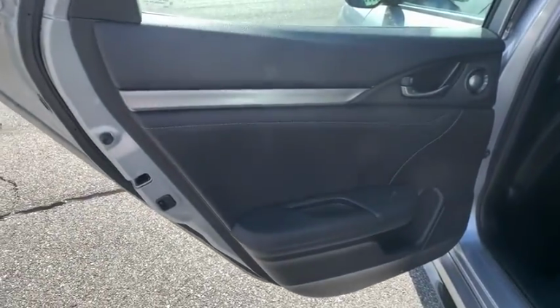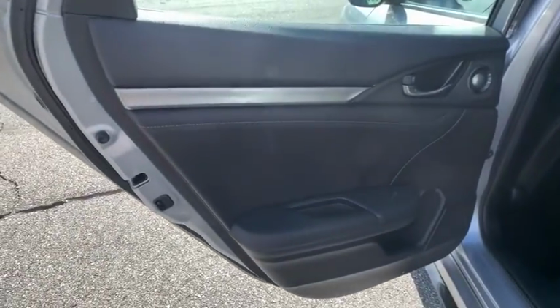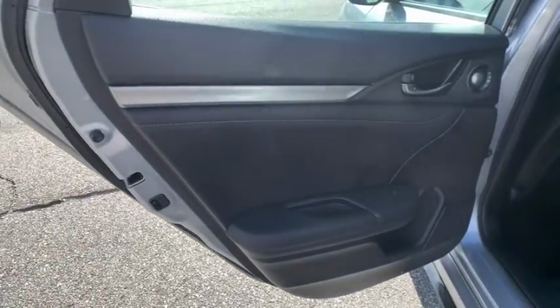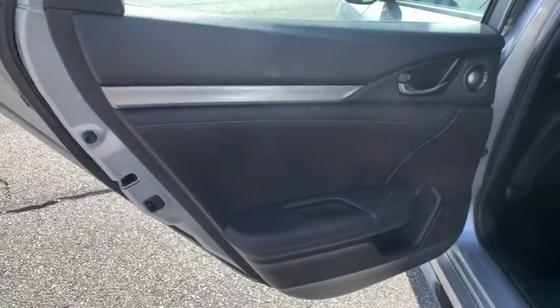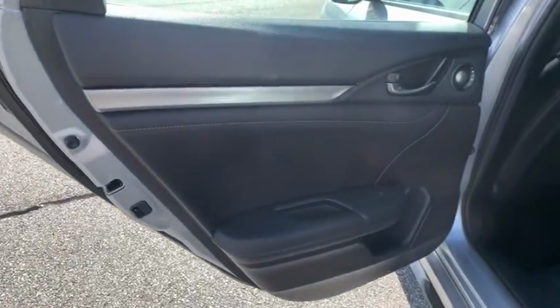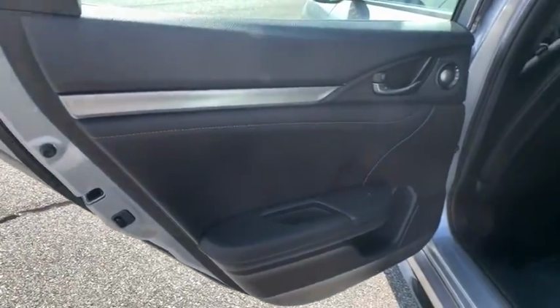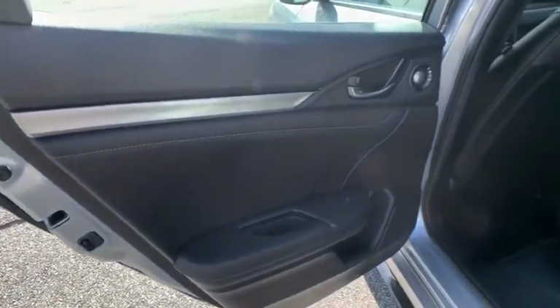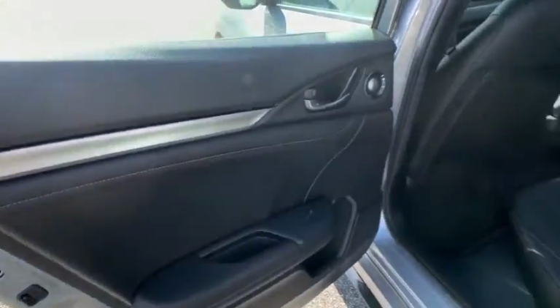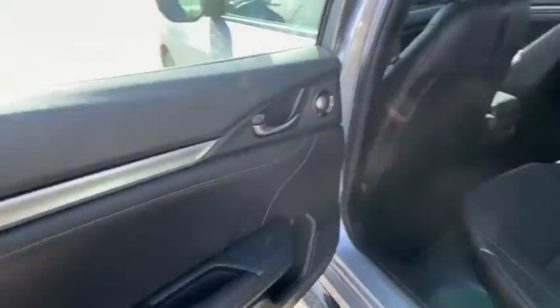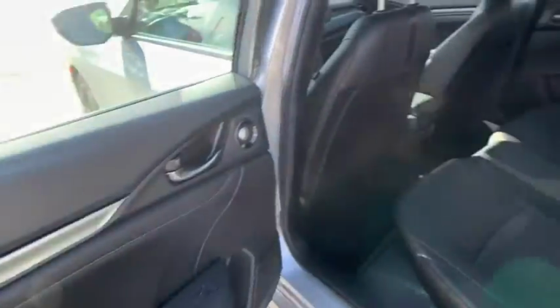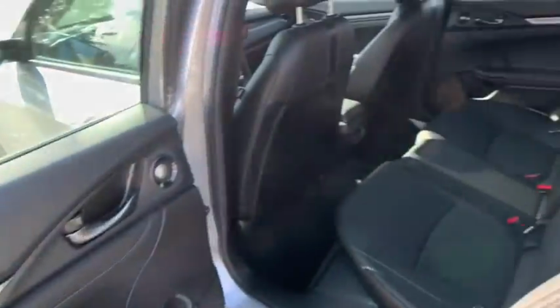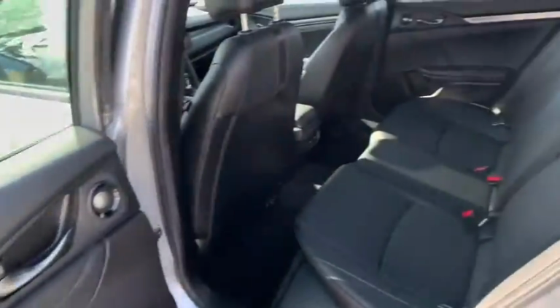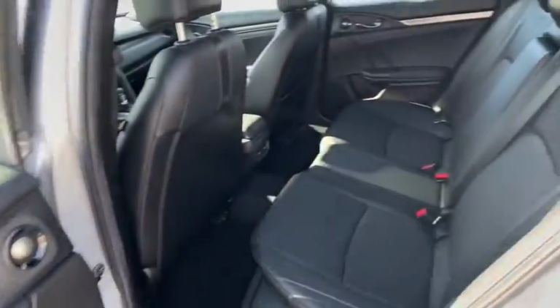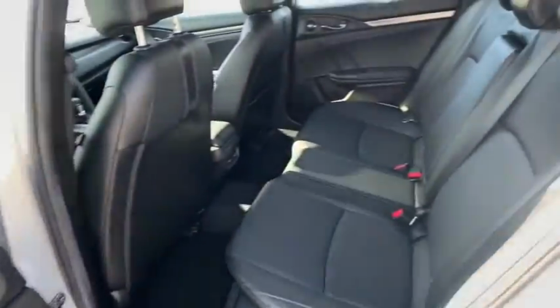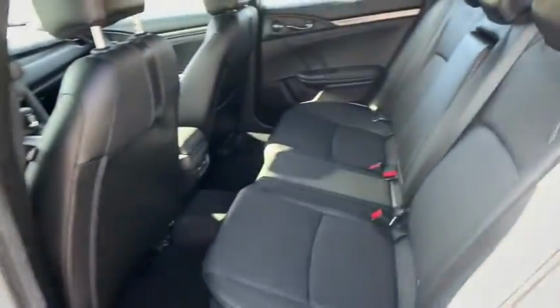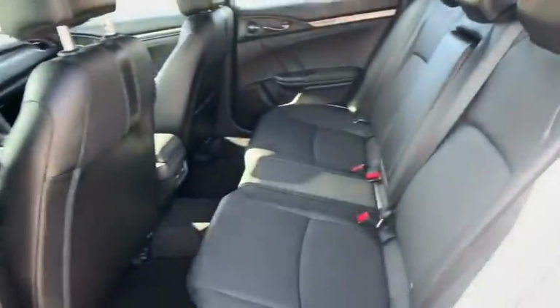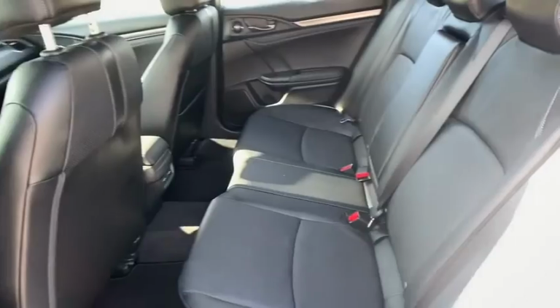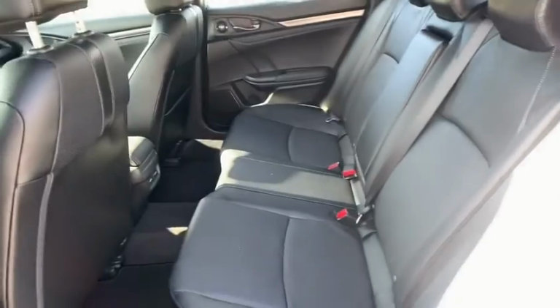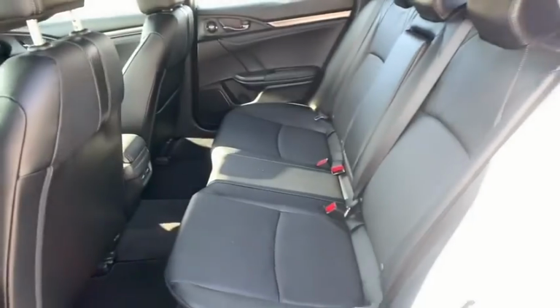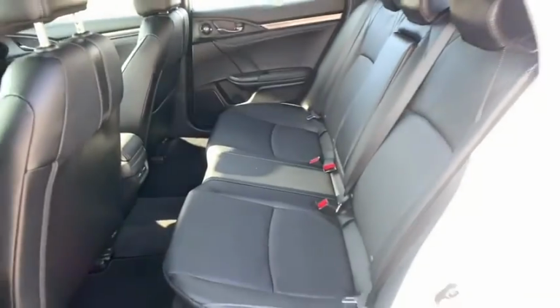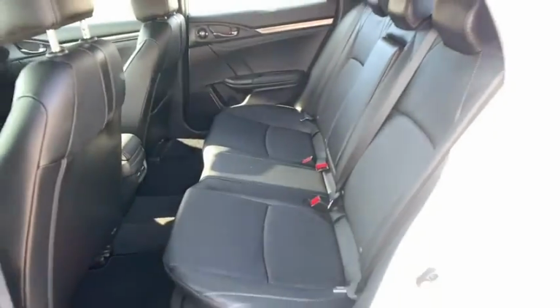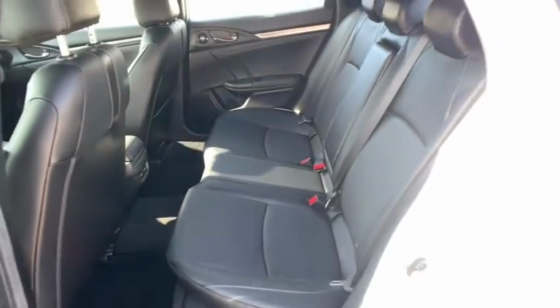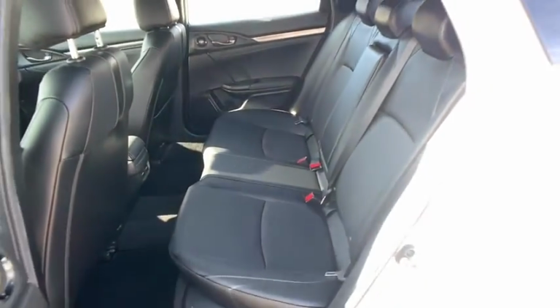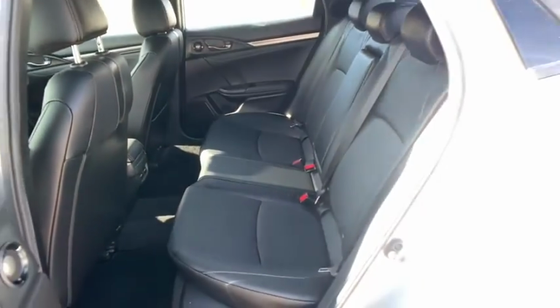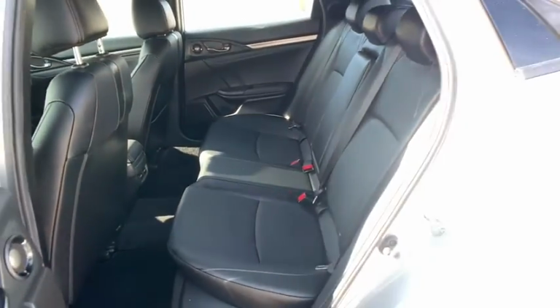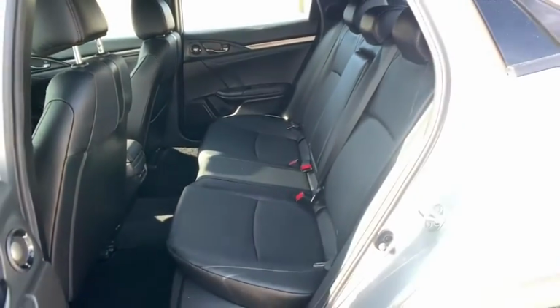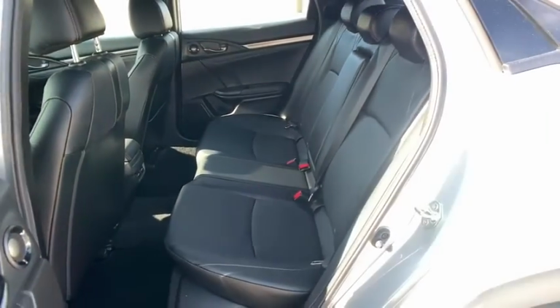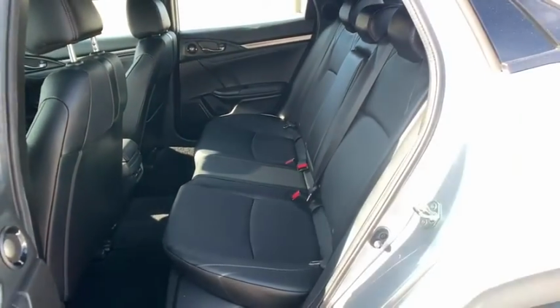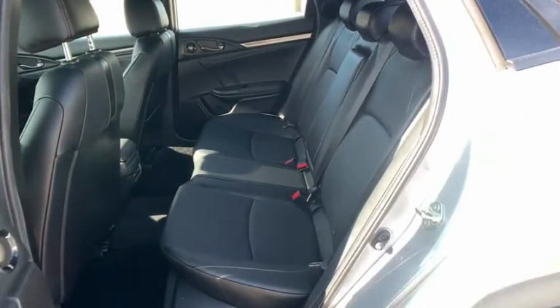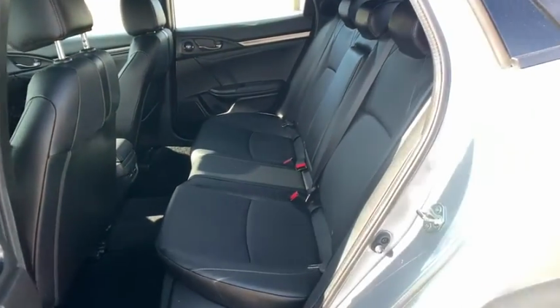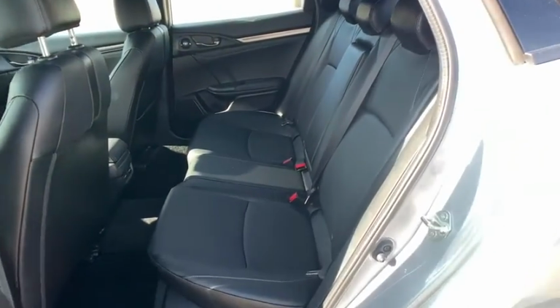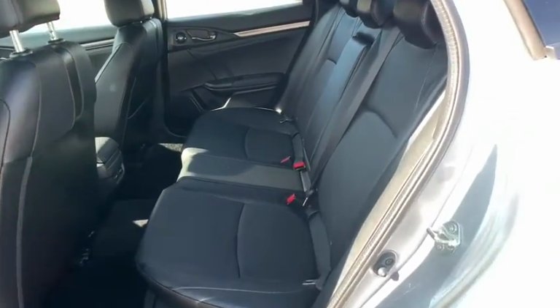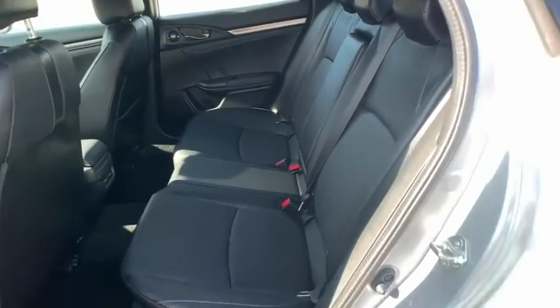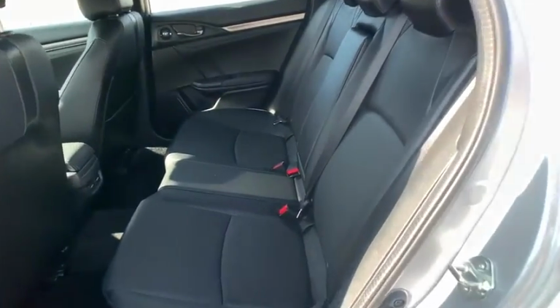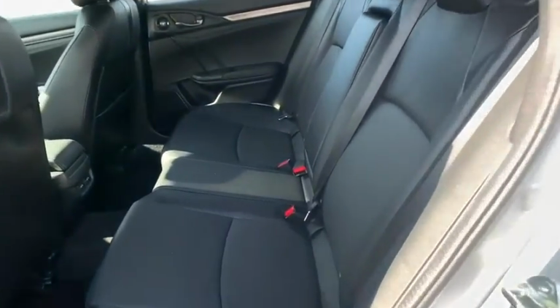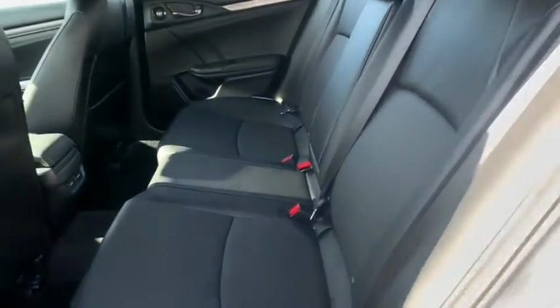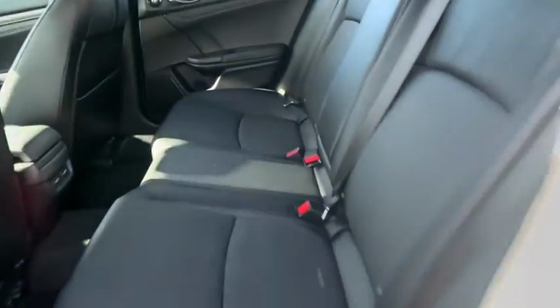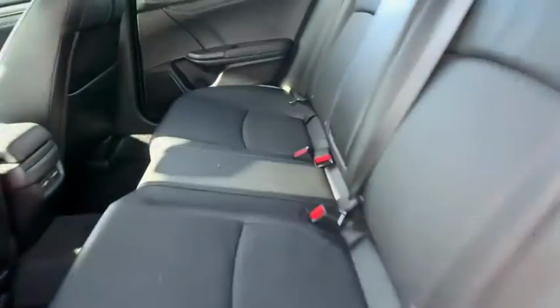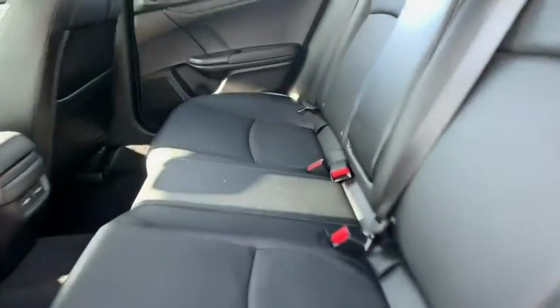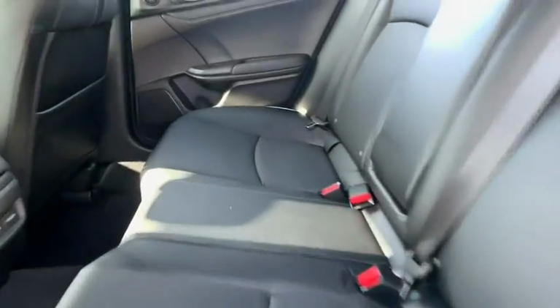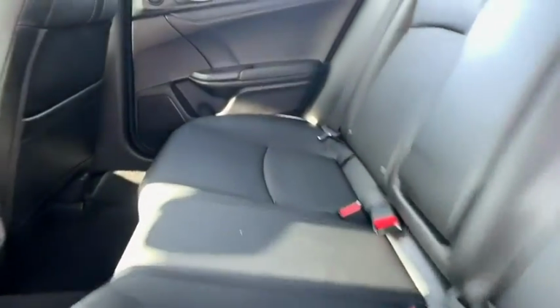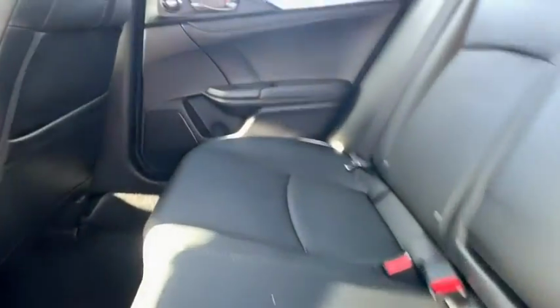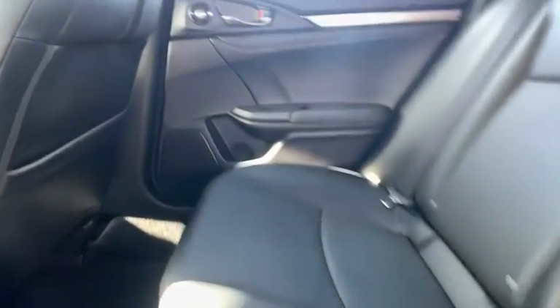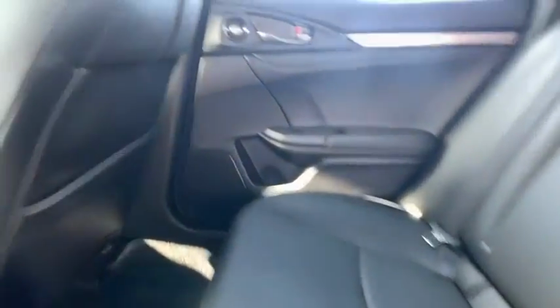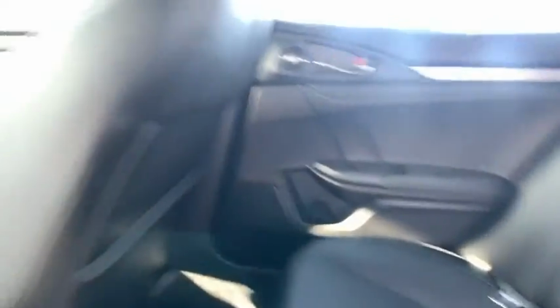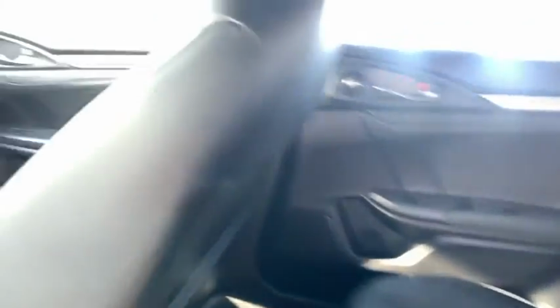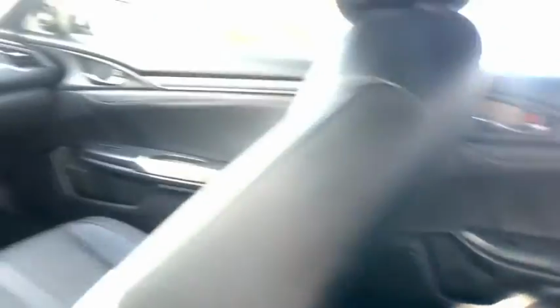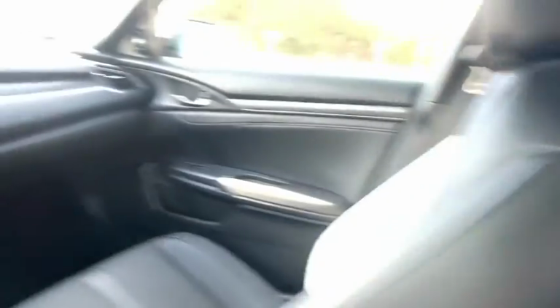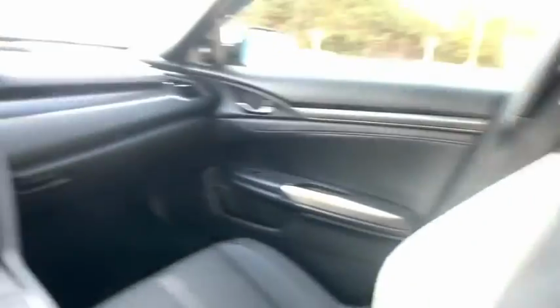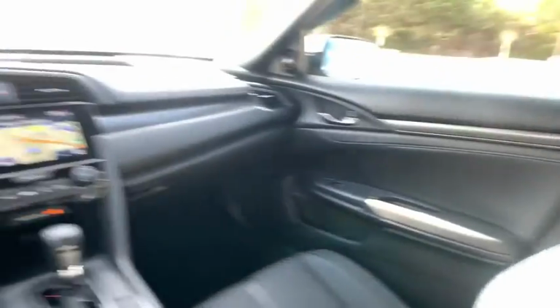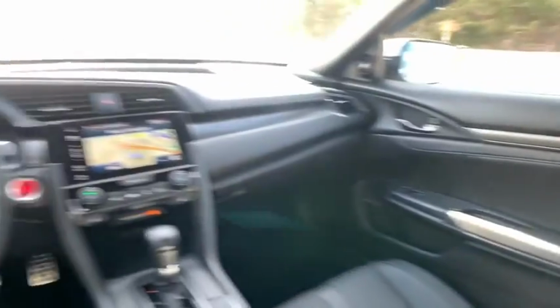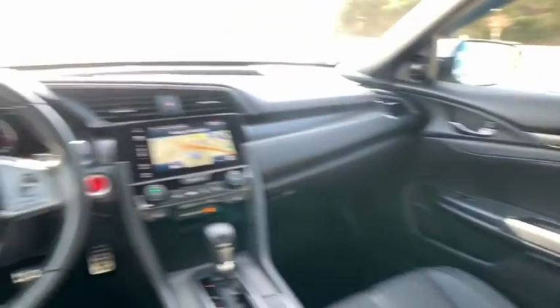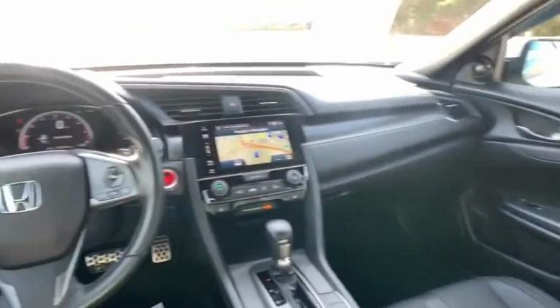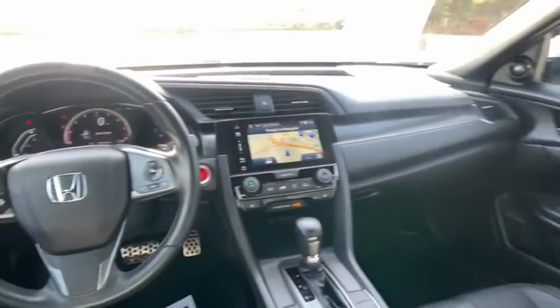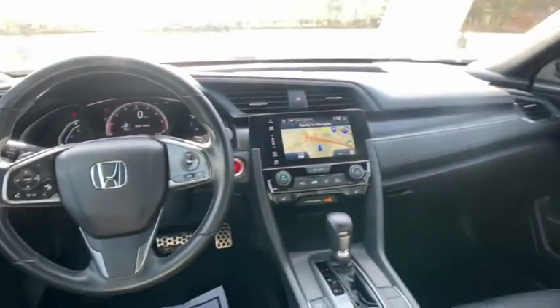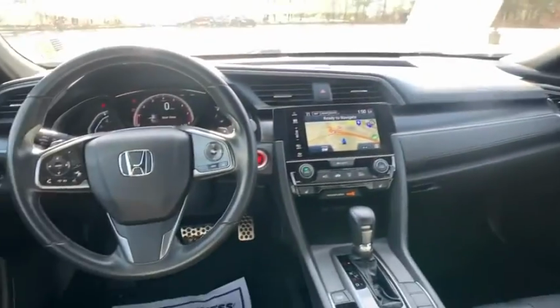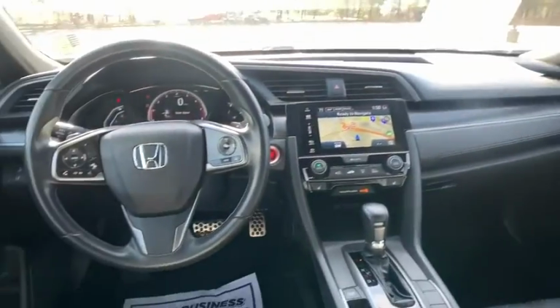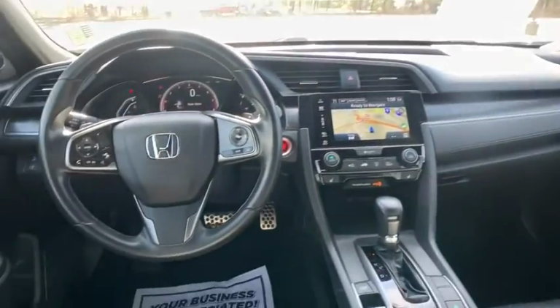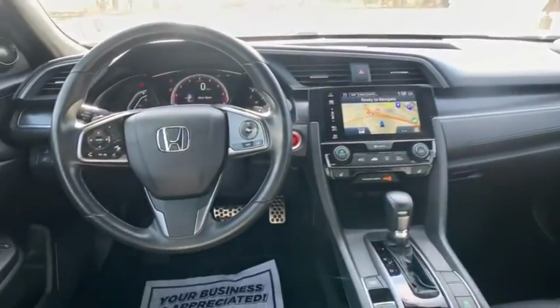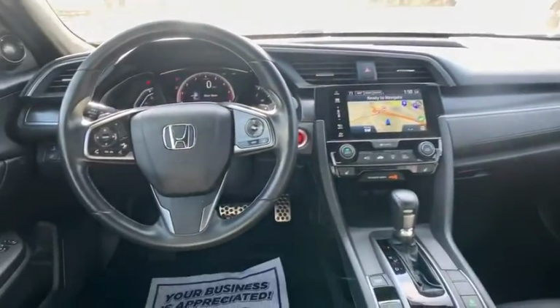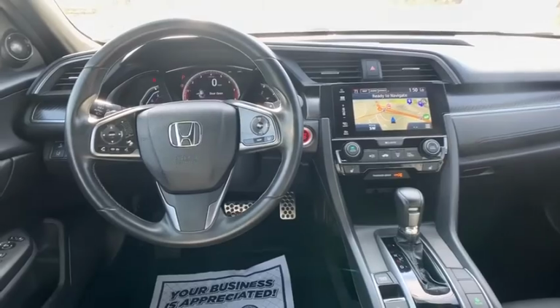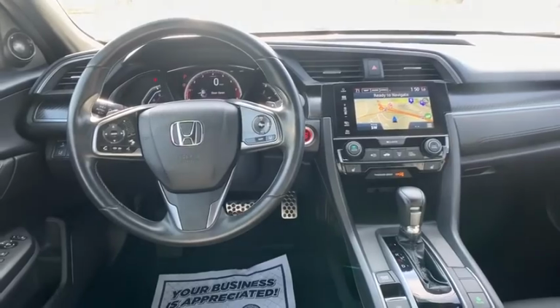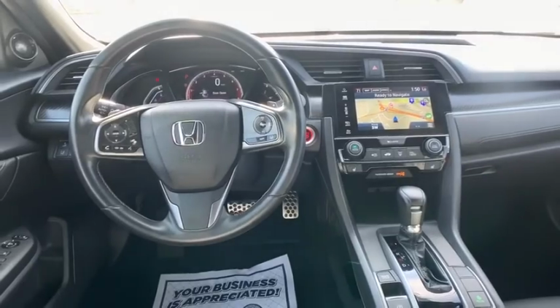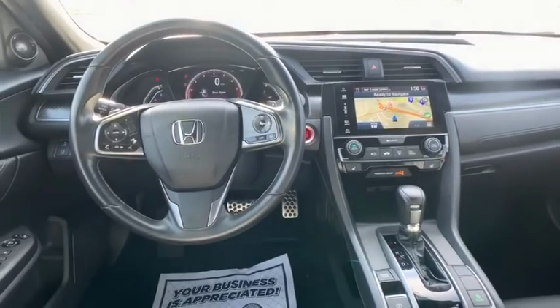Power windows, rear window defroster, security system, power moonroof, brake assist, remote keyless entry, panic alarm.